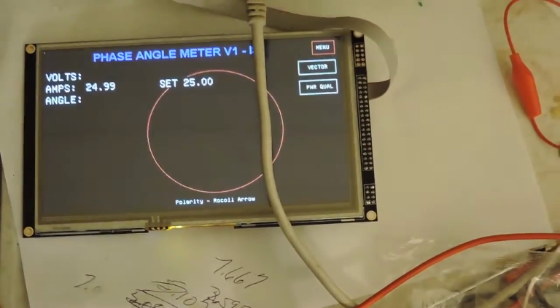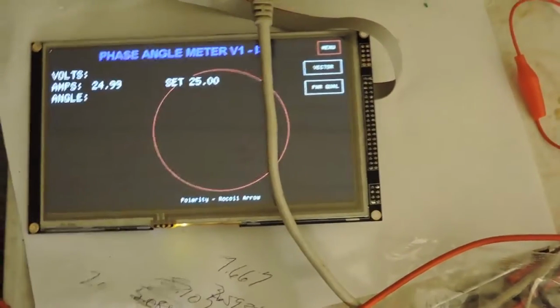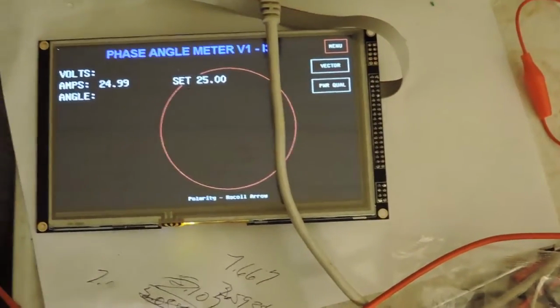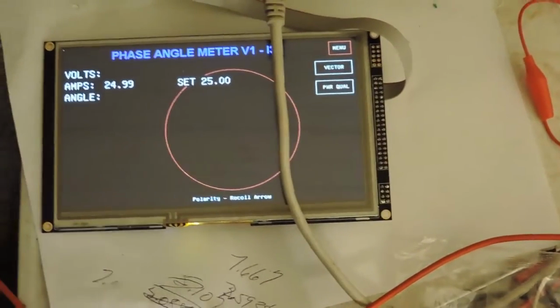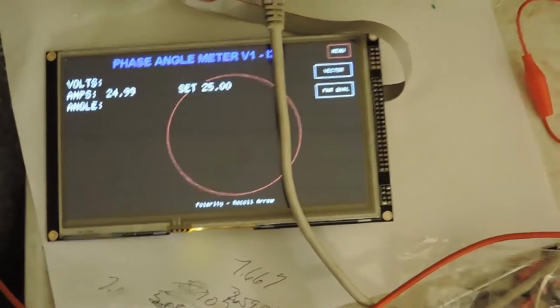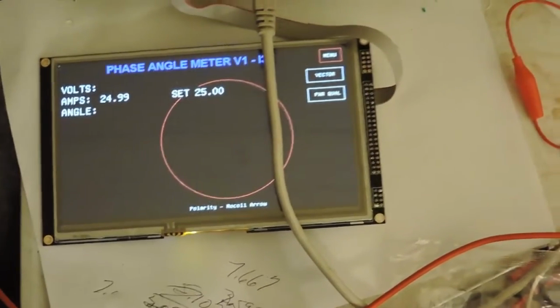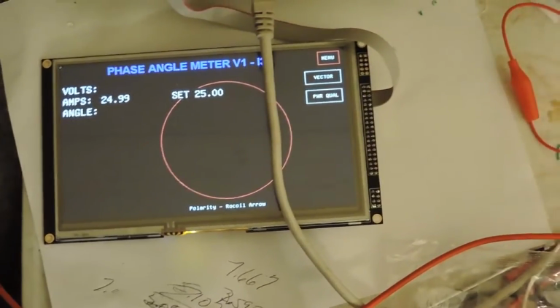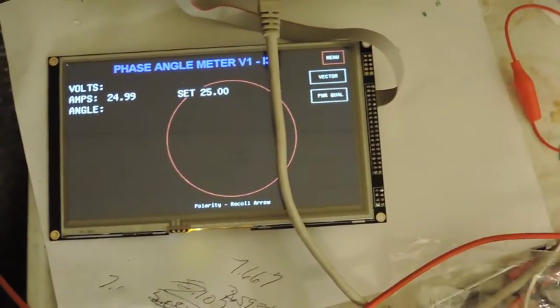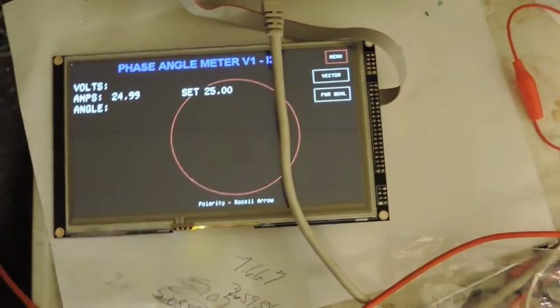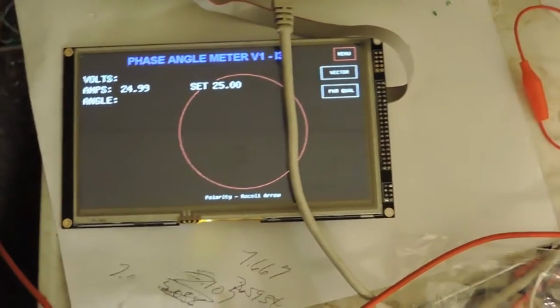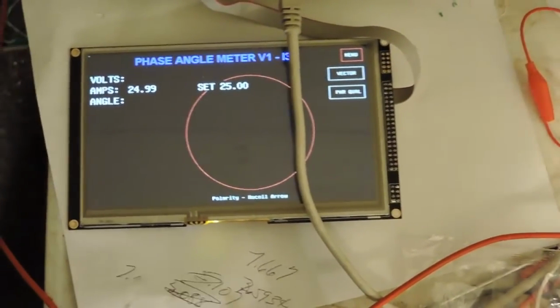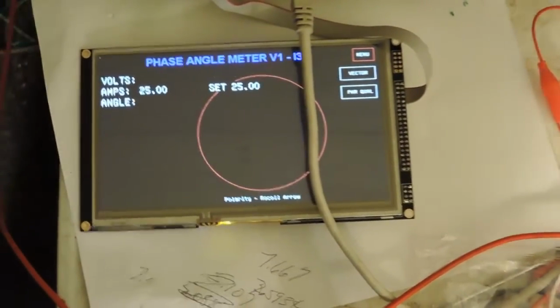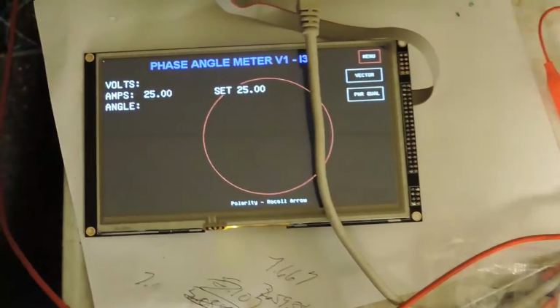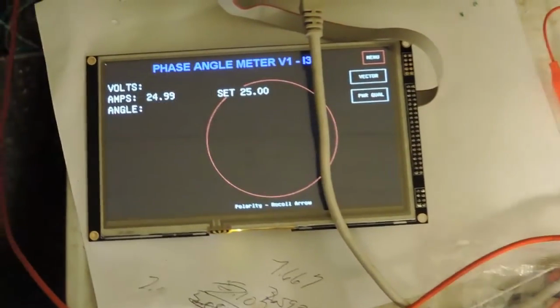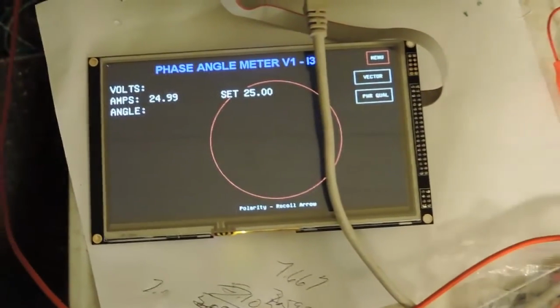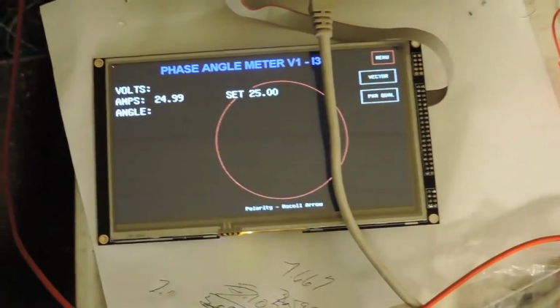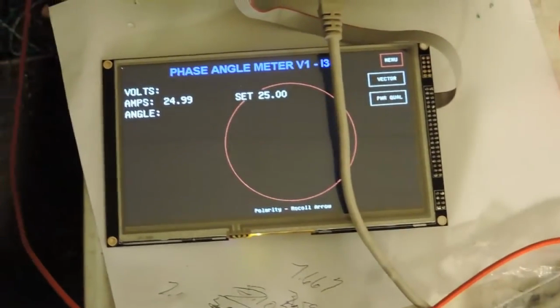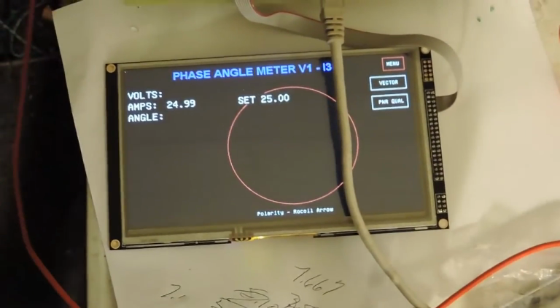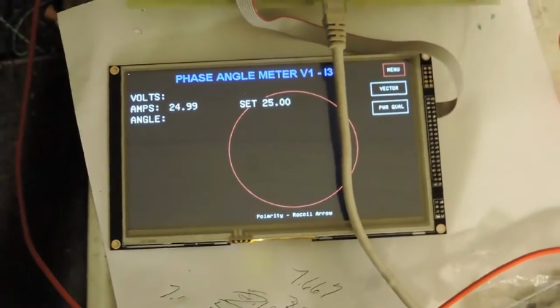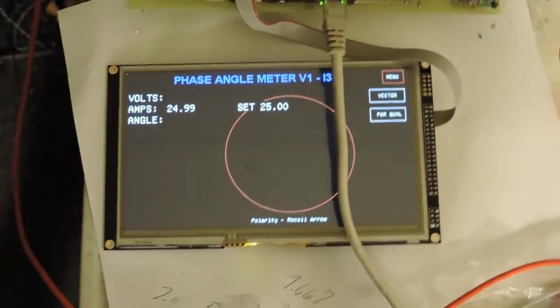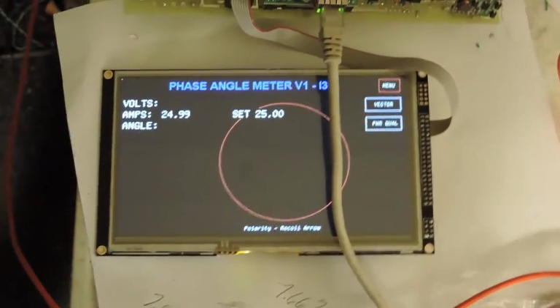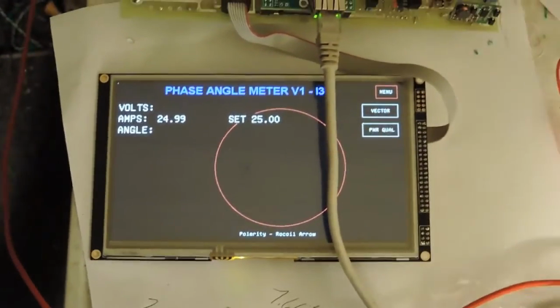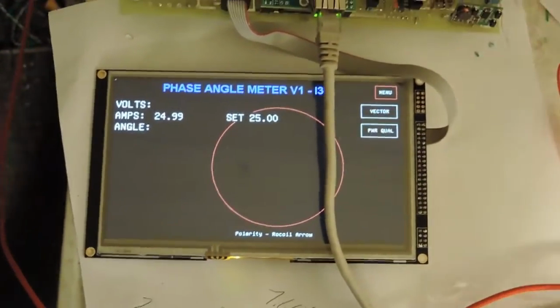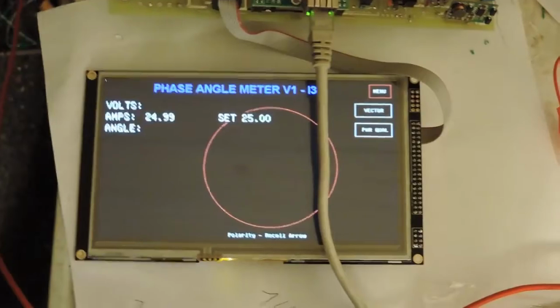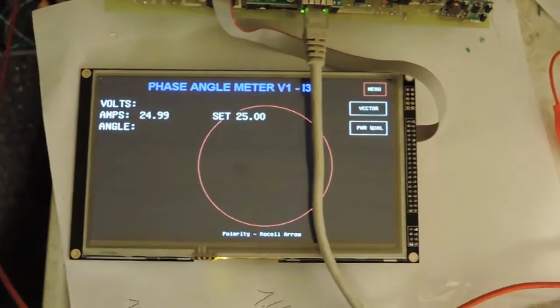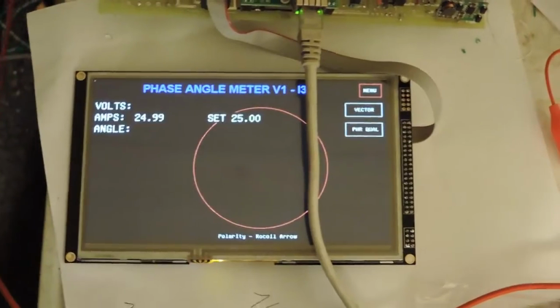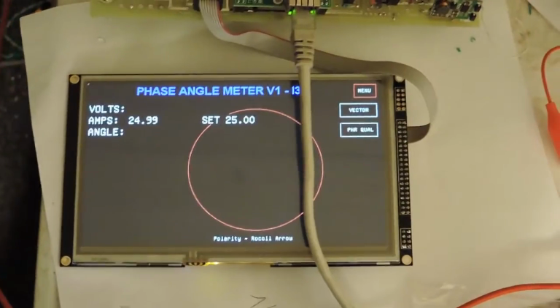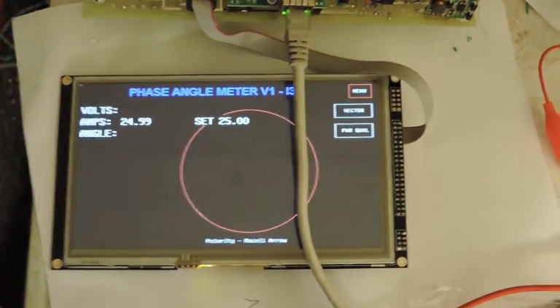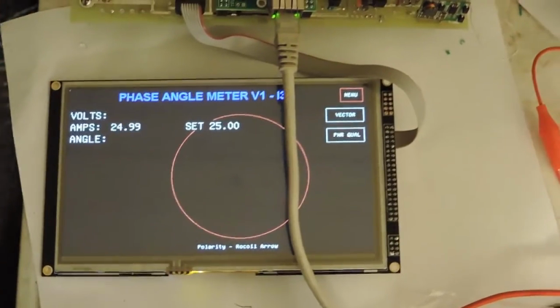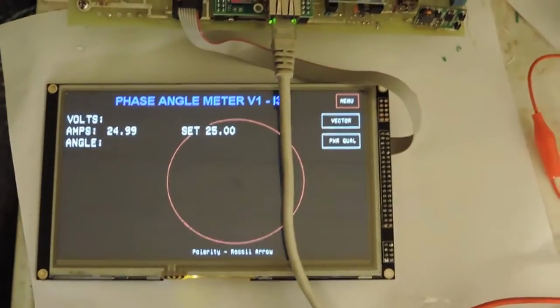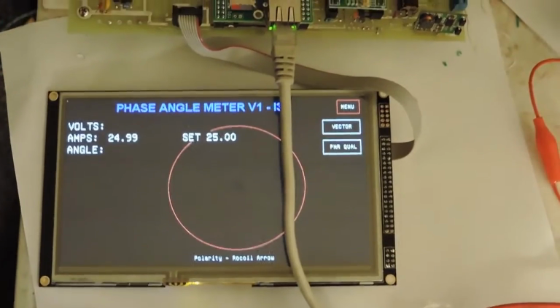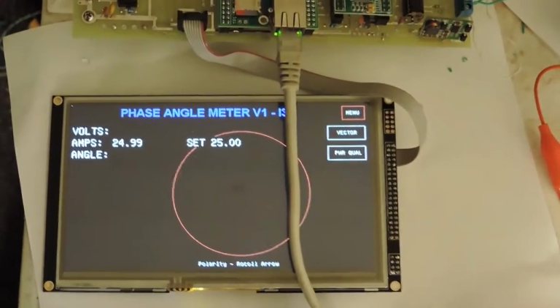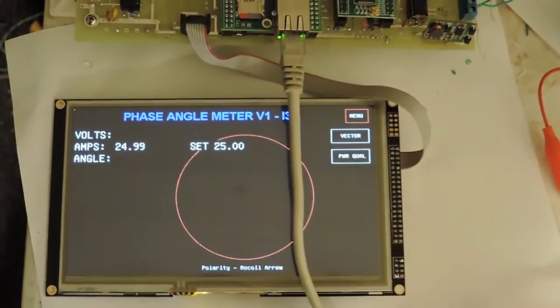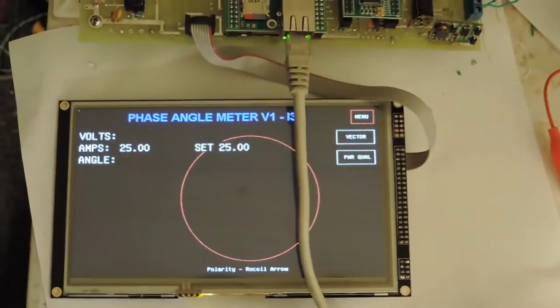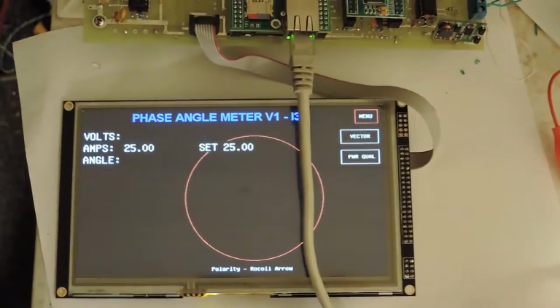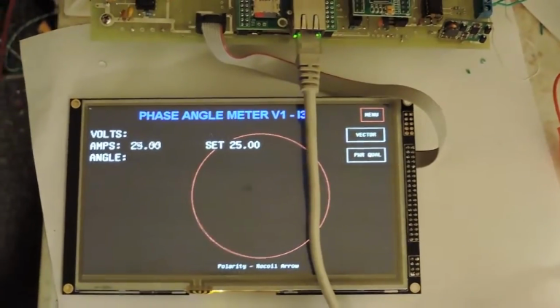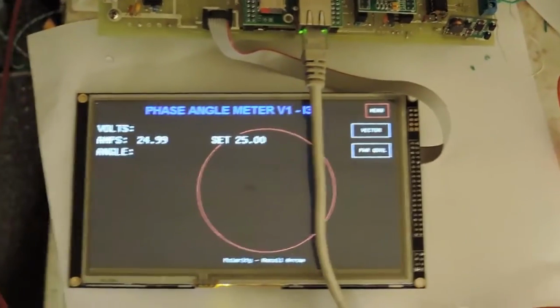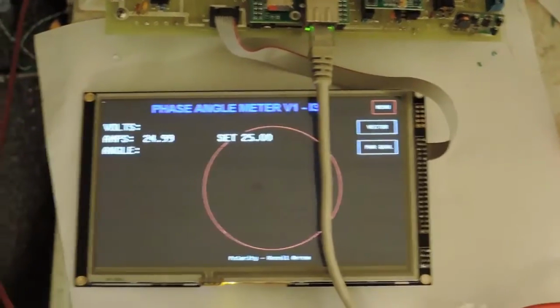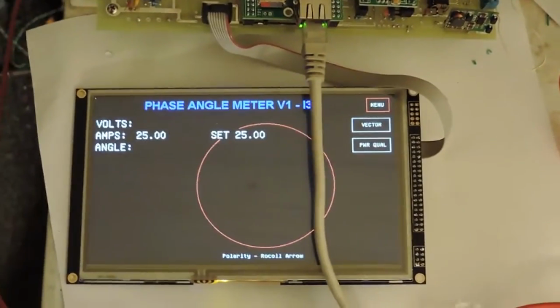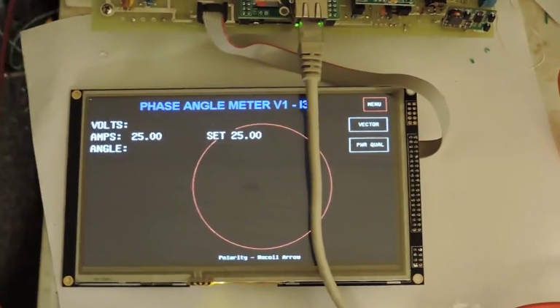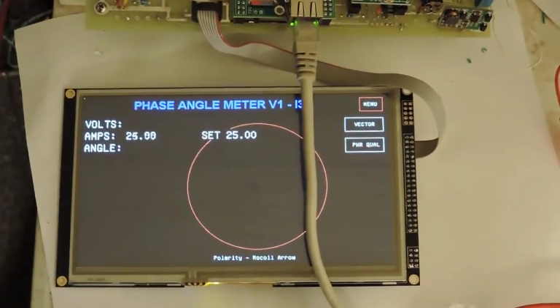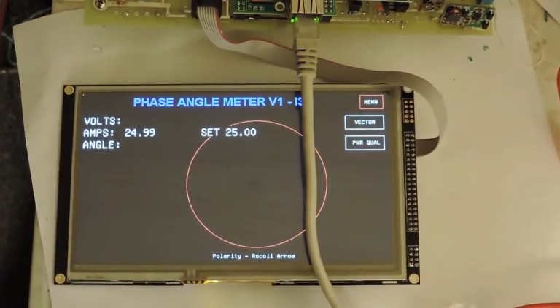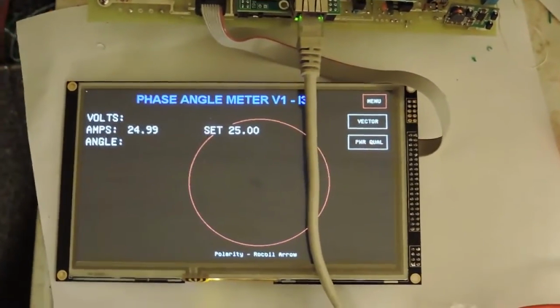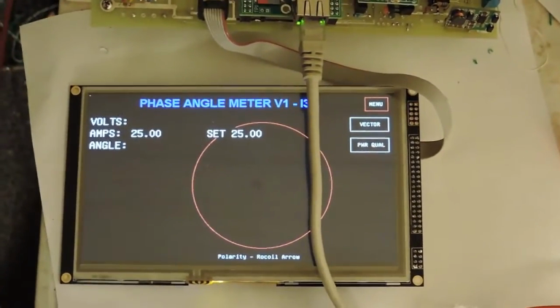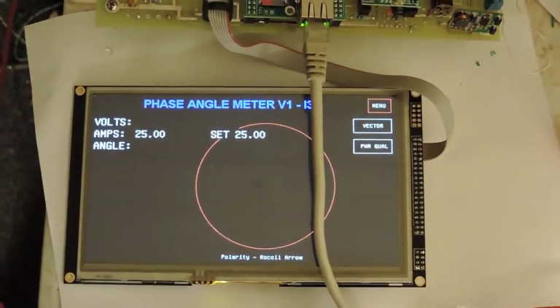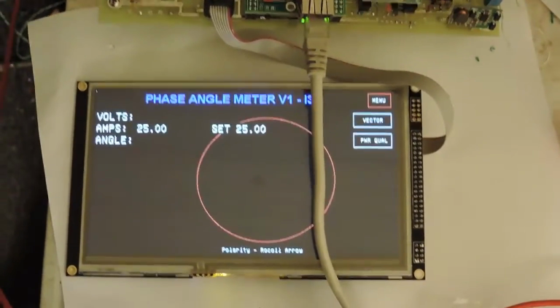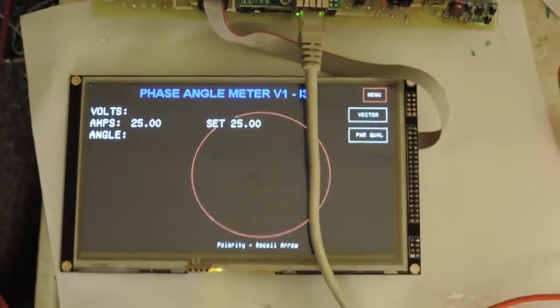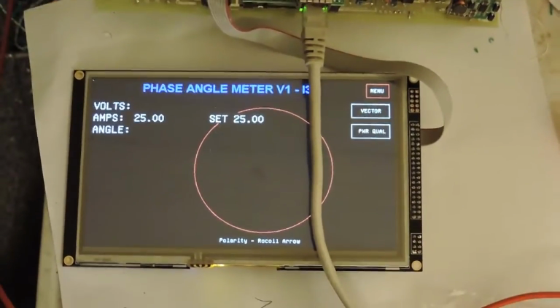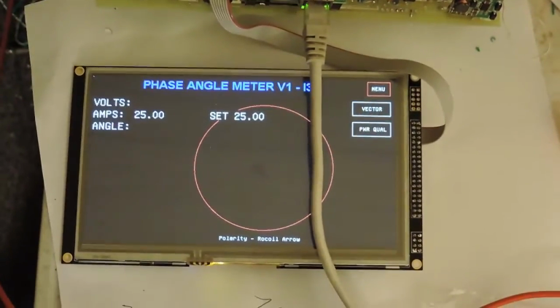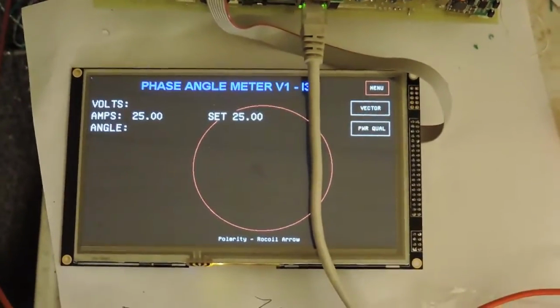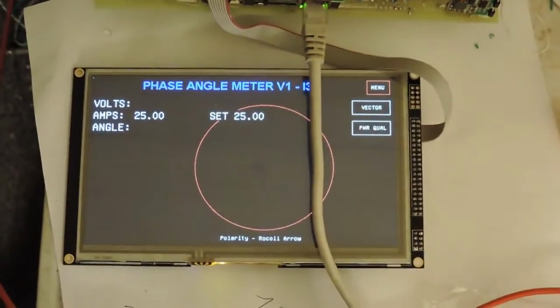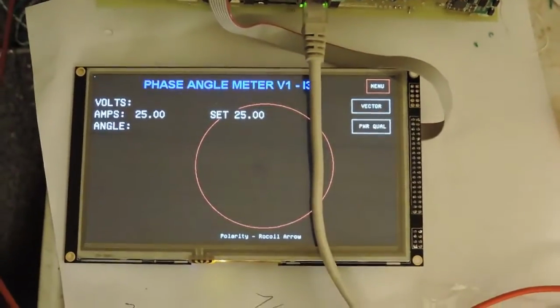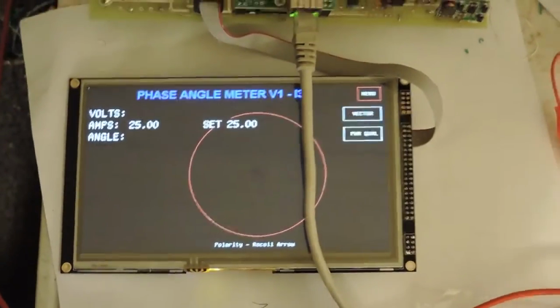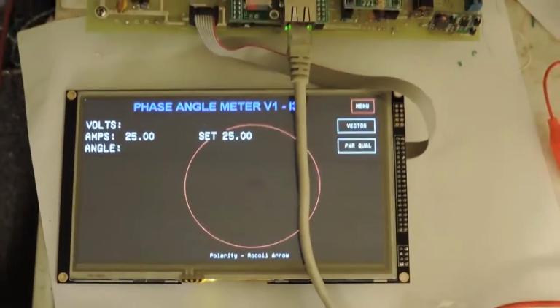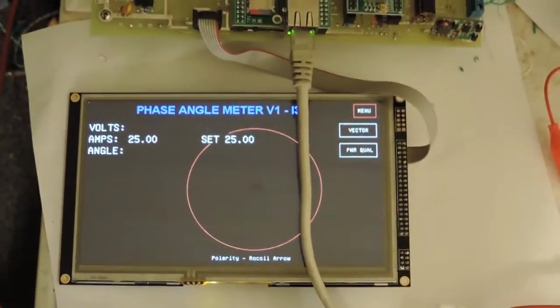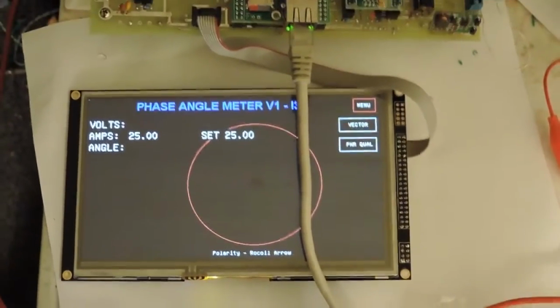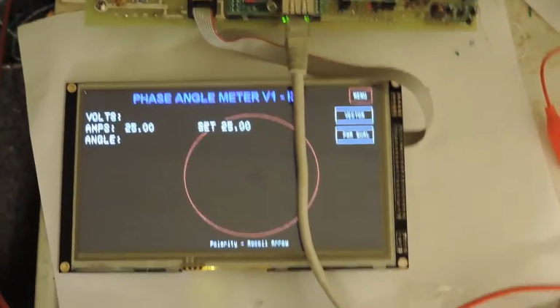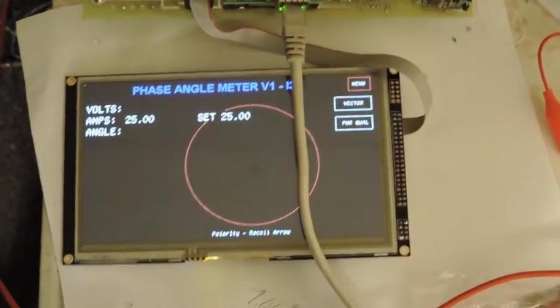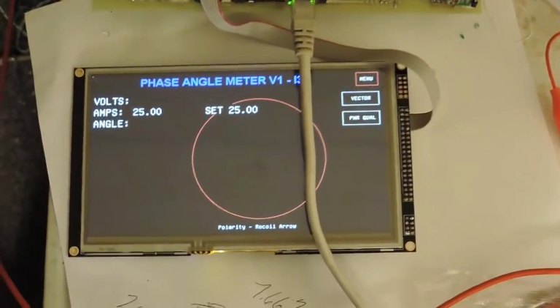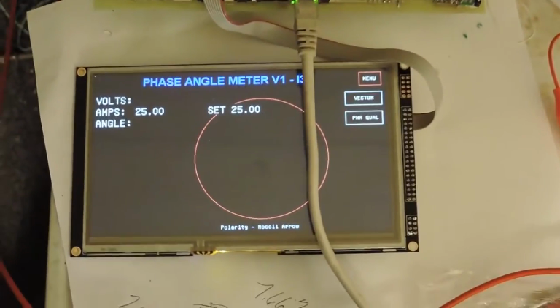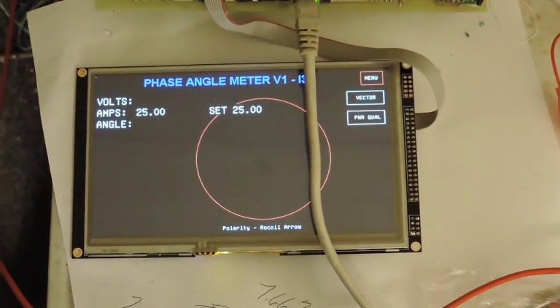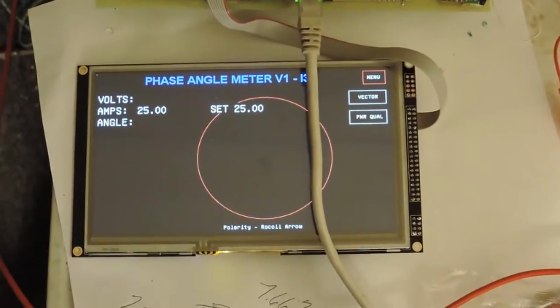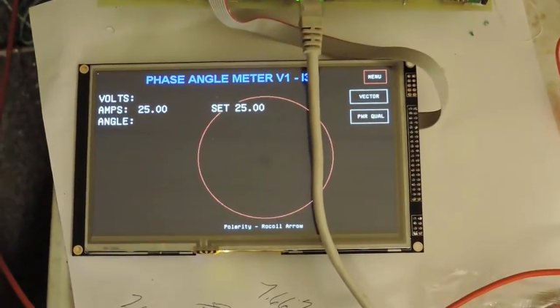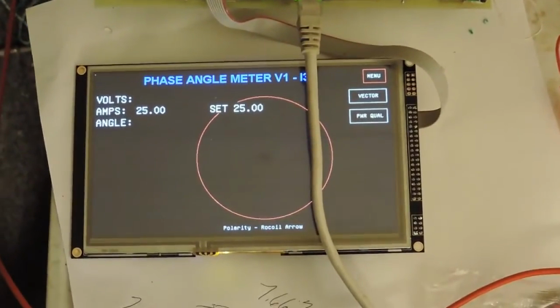Do a little more work on this, go around the circle one time — got really good current control now.